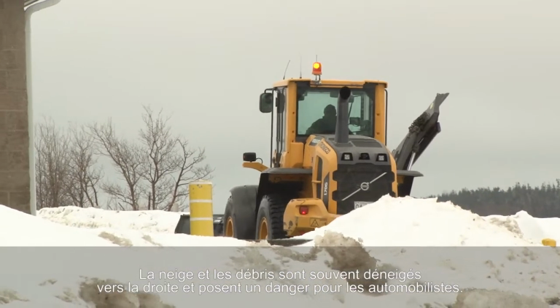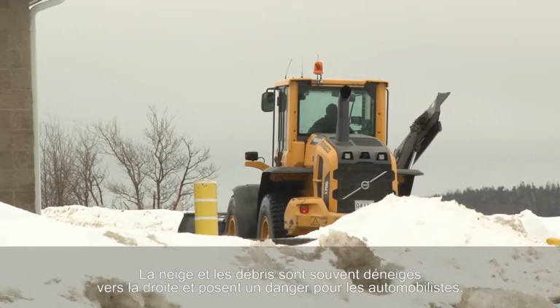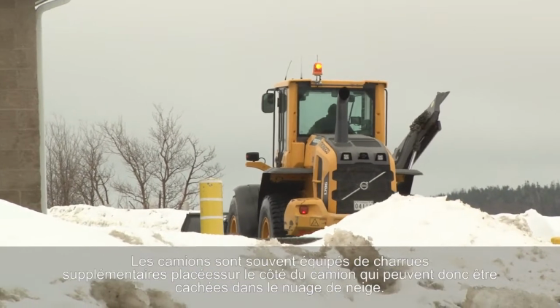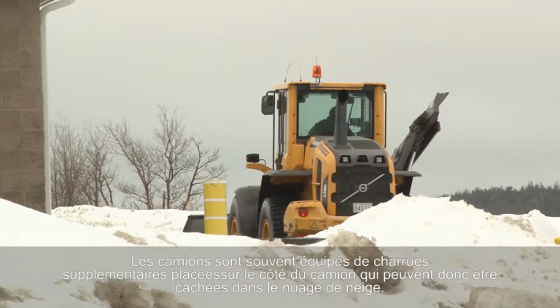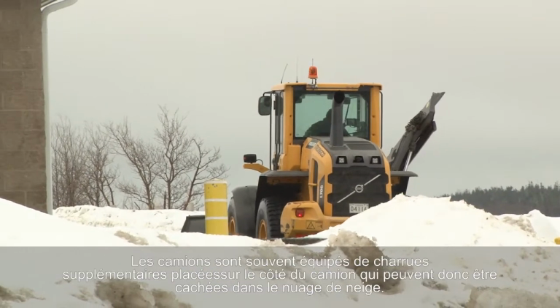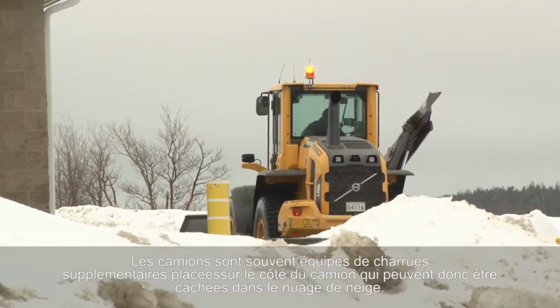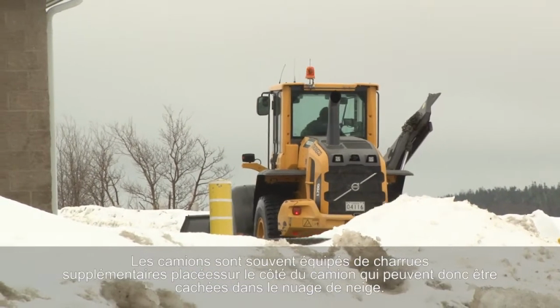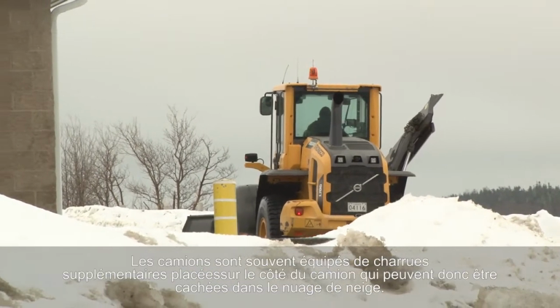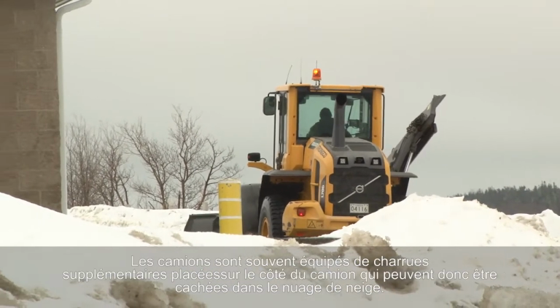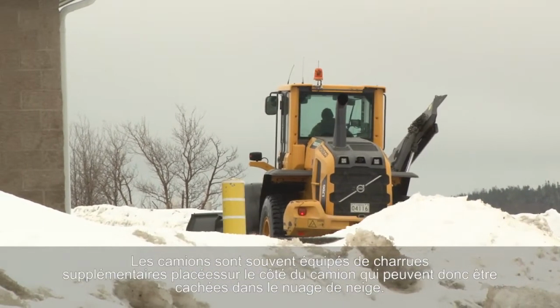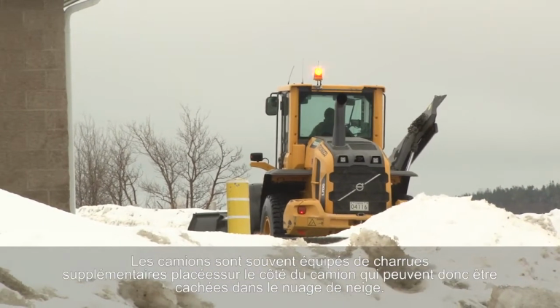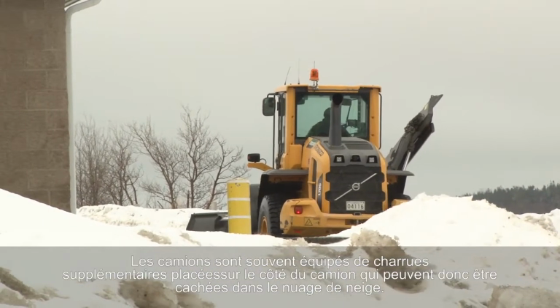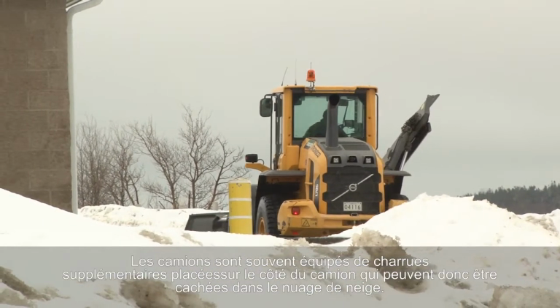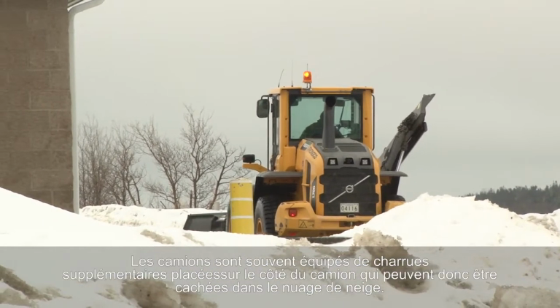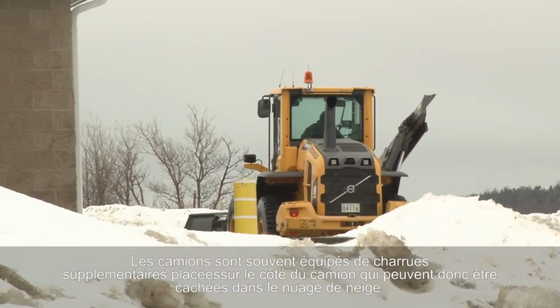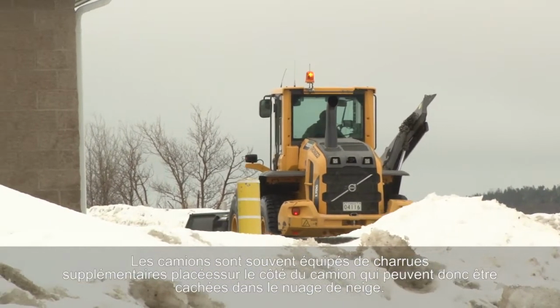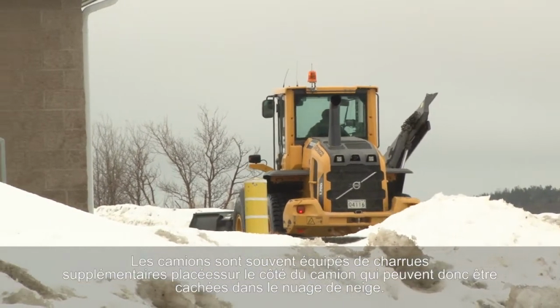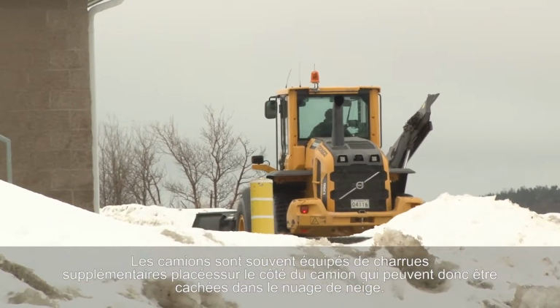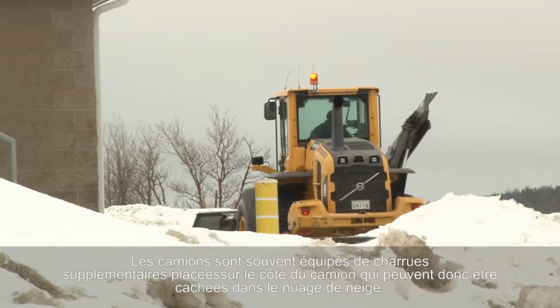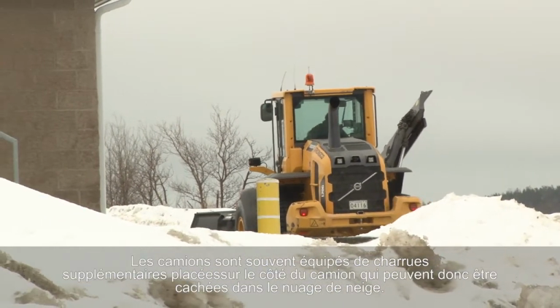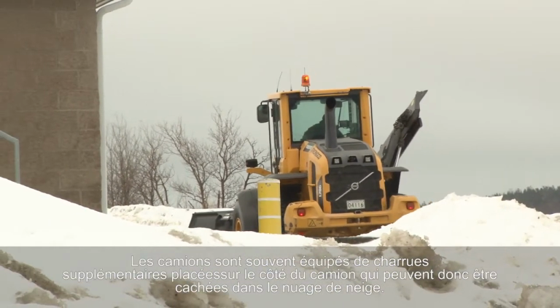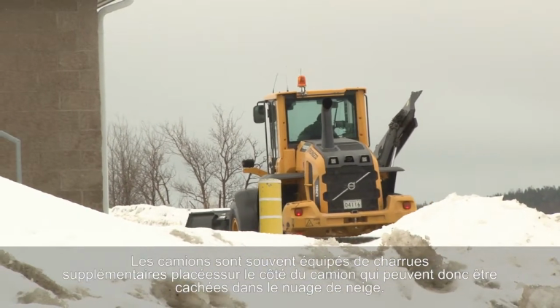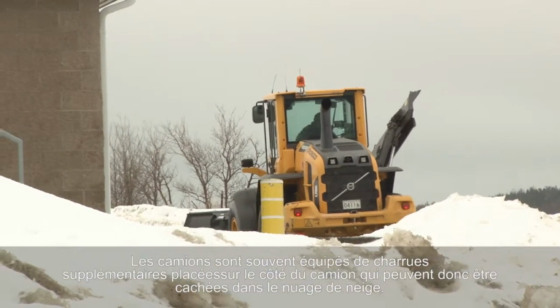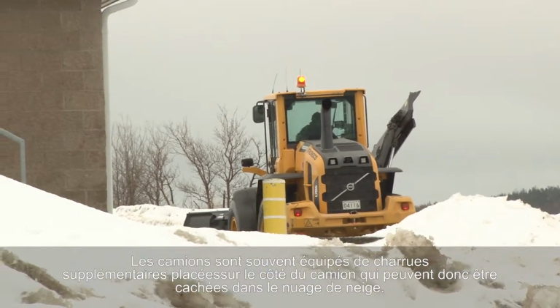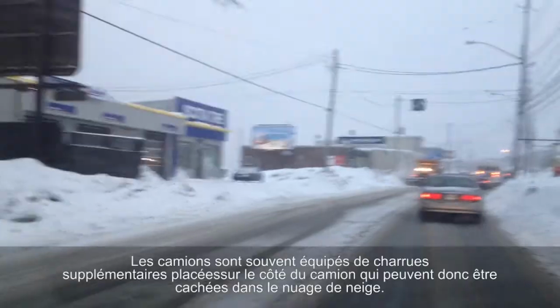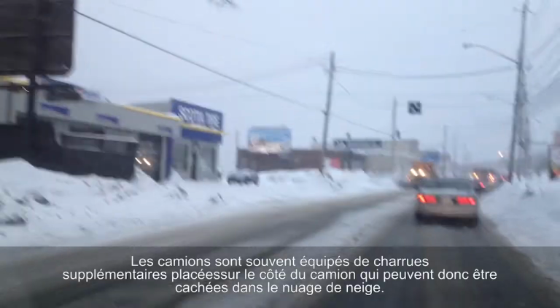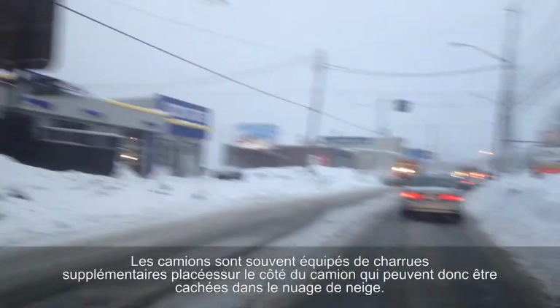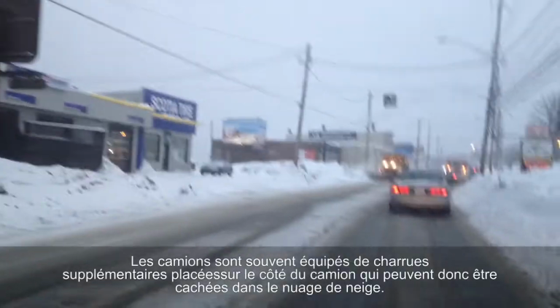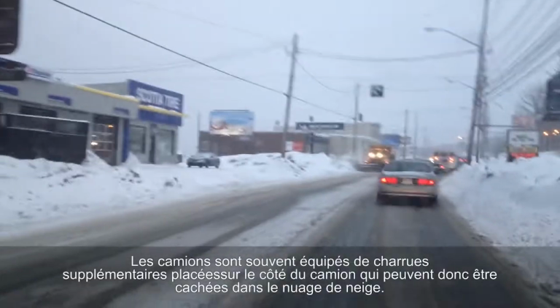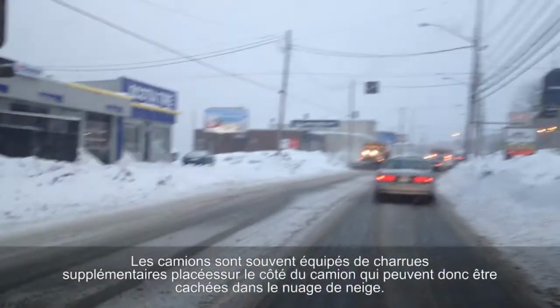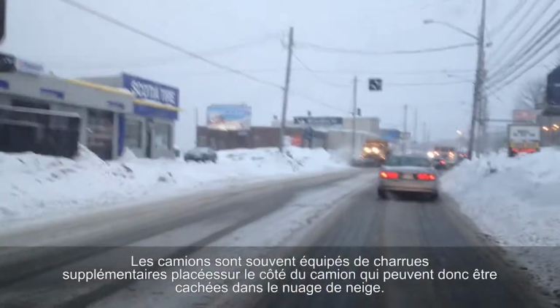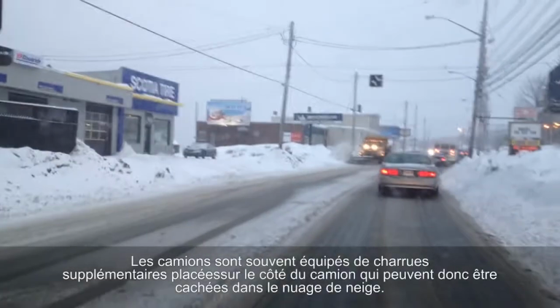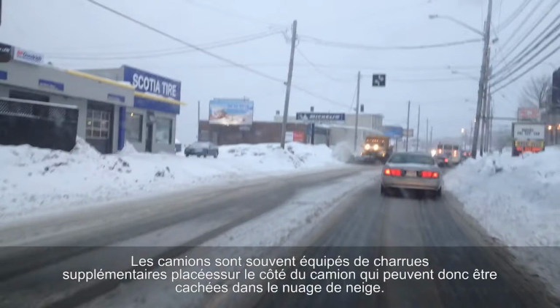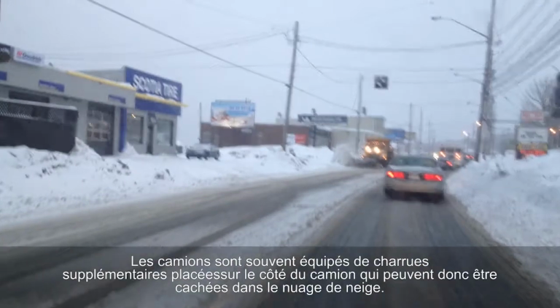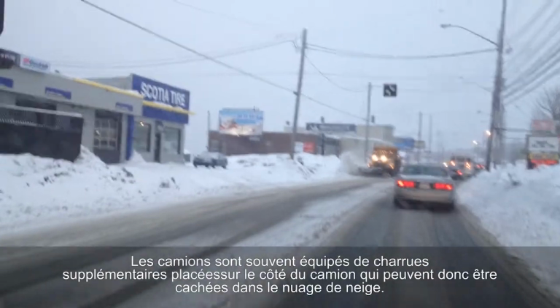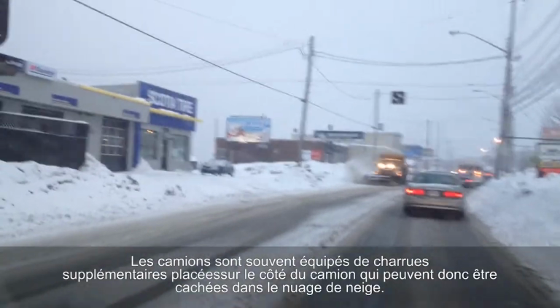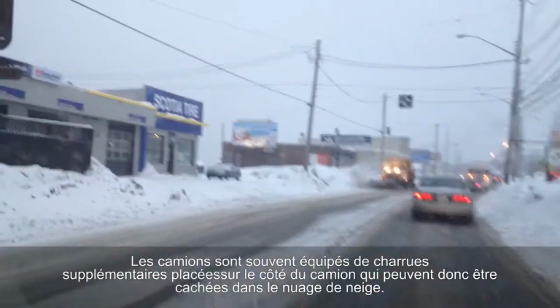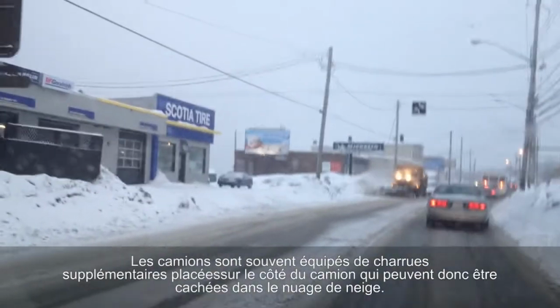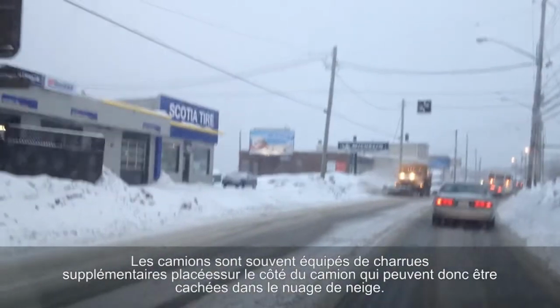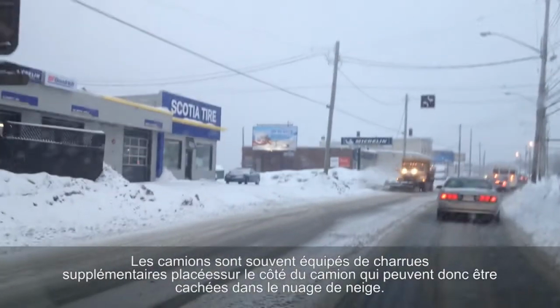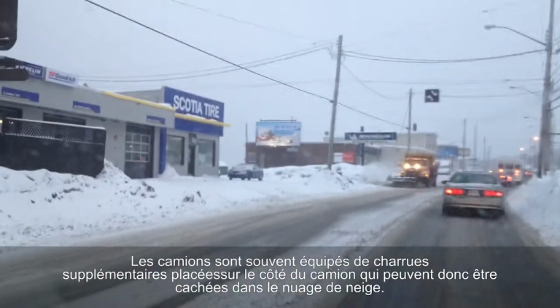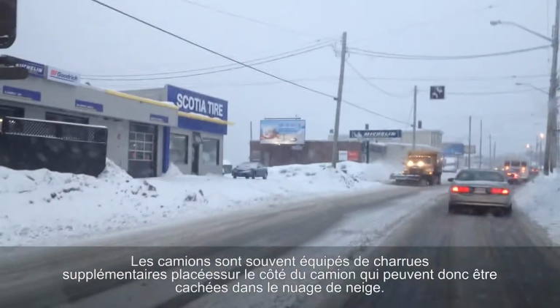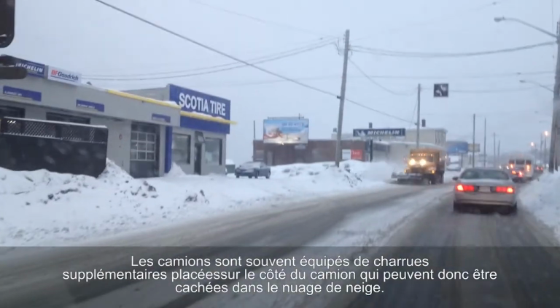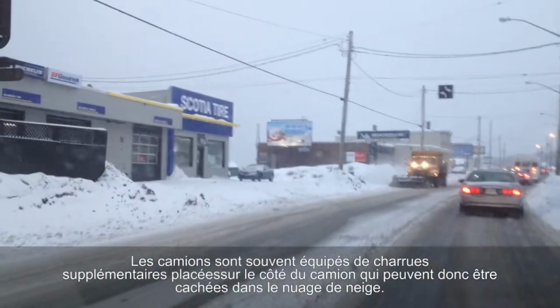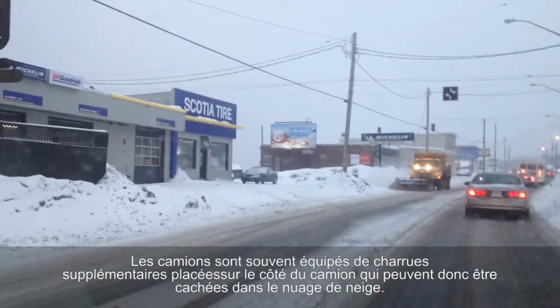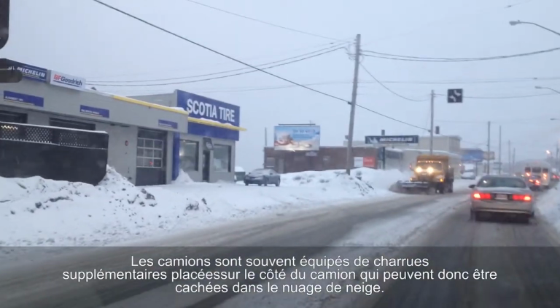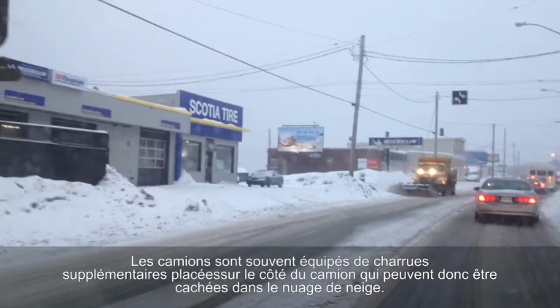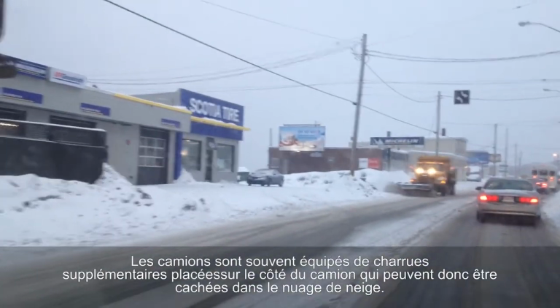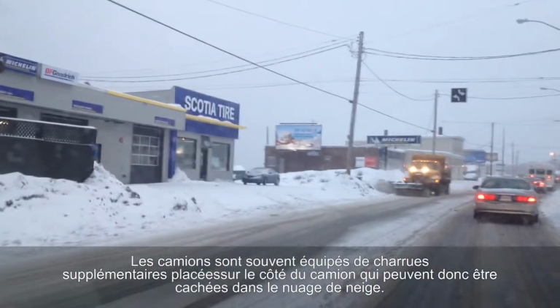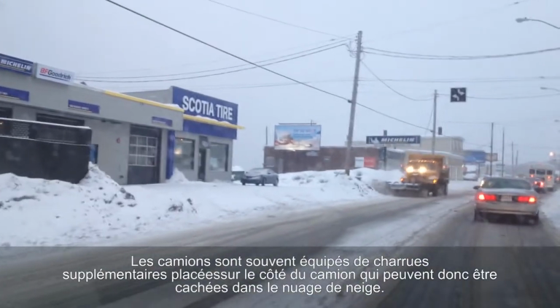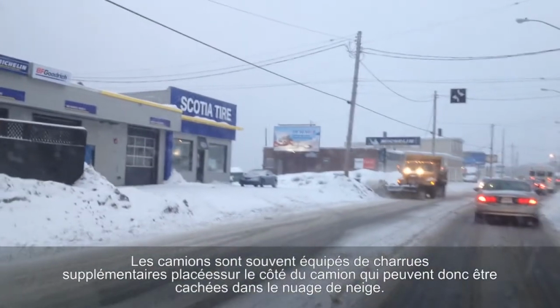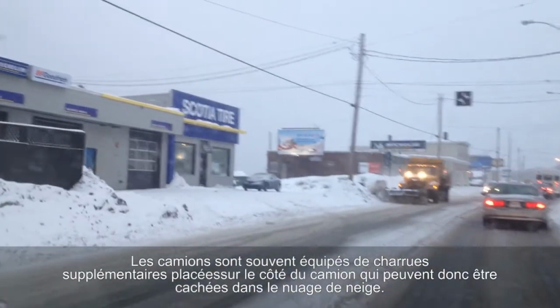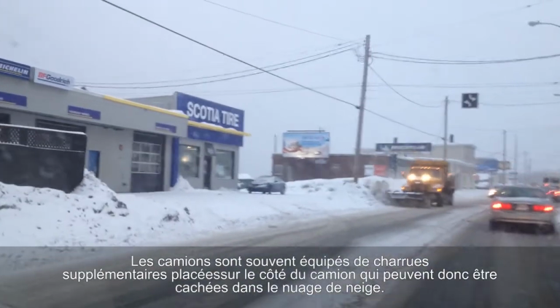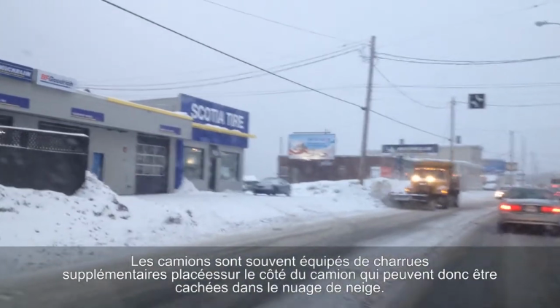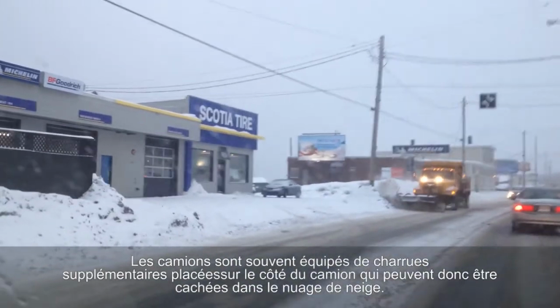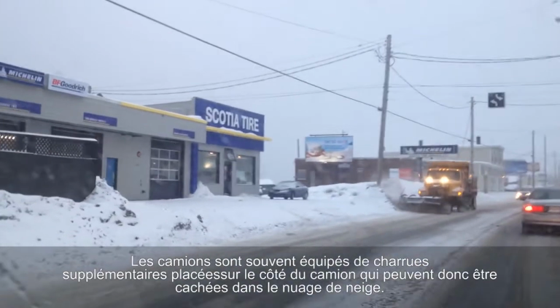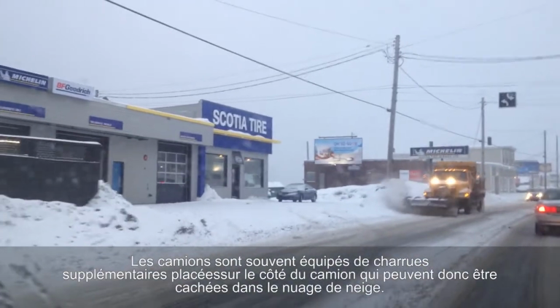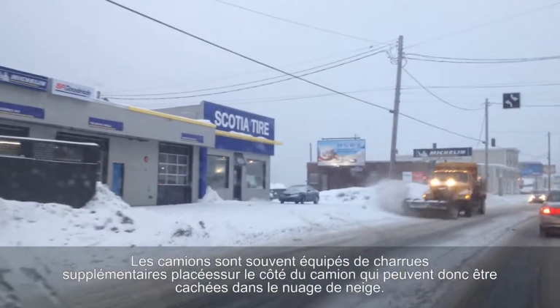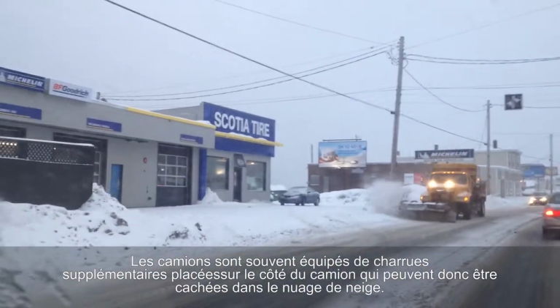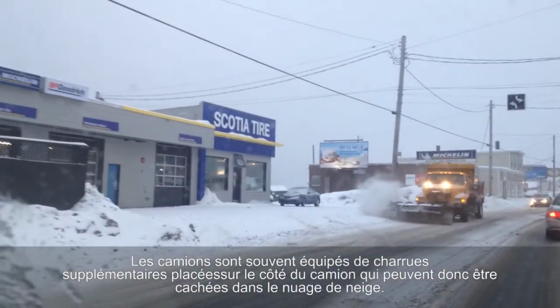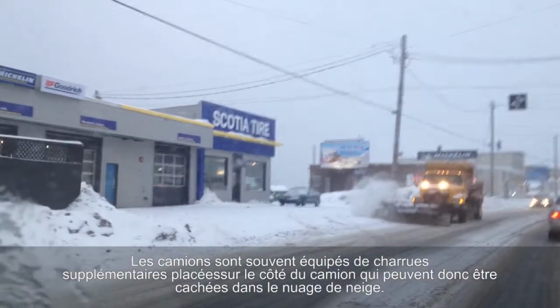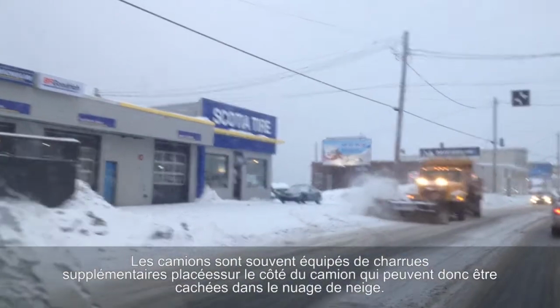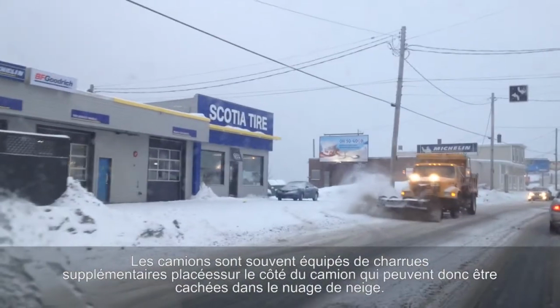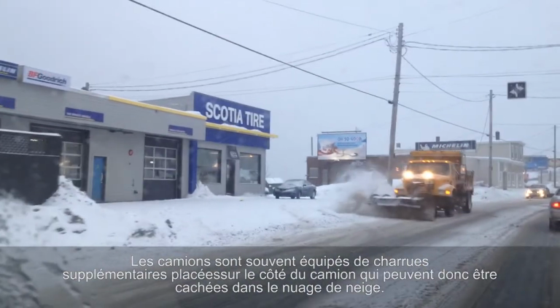Trucks are sometimes outfitted with extra wing ploughs that extend from the side of the truck, which can be hidden in the cloud of snow that is thrown.